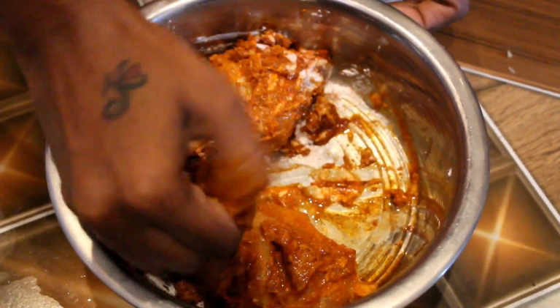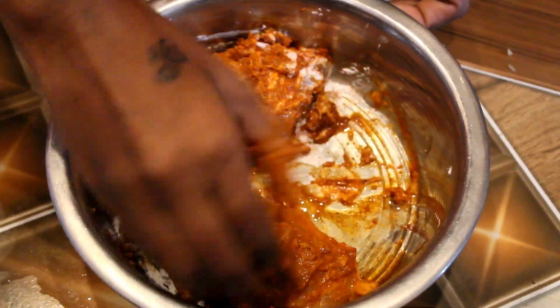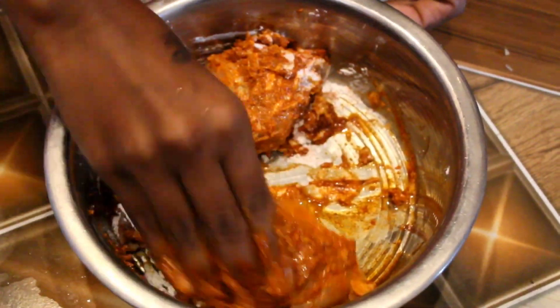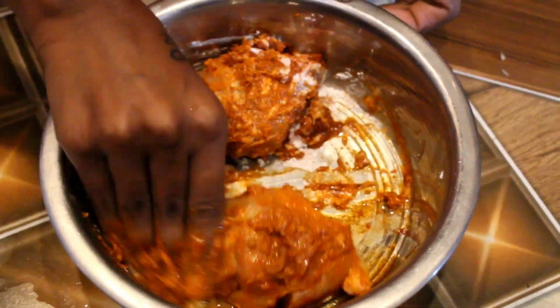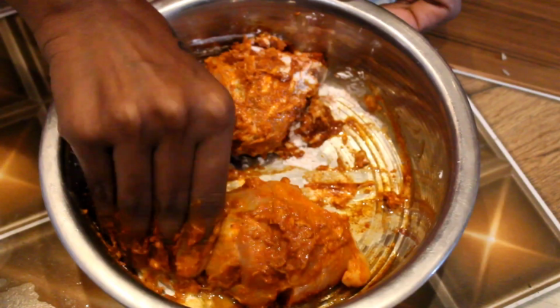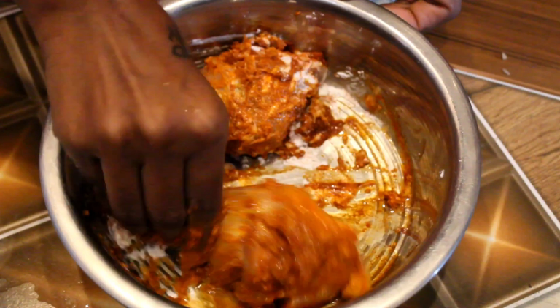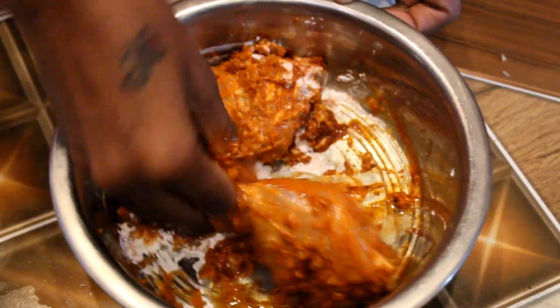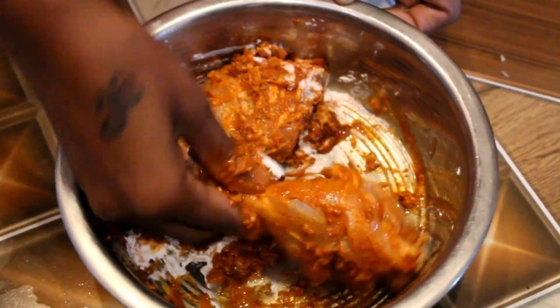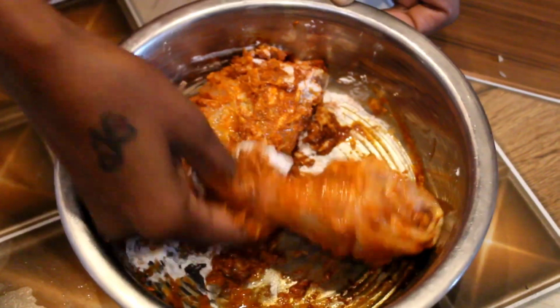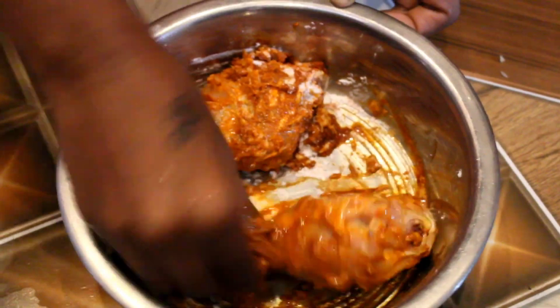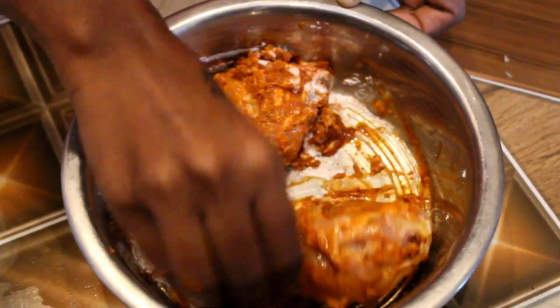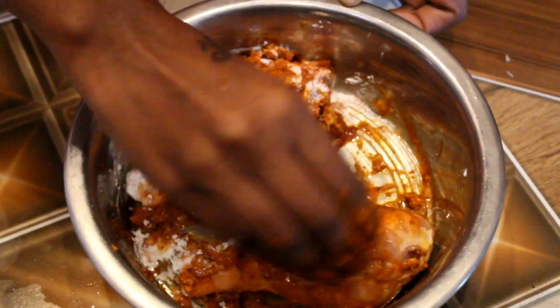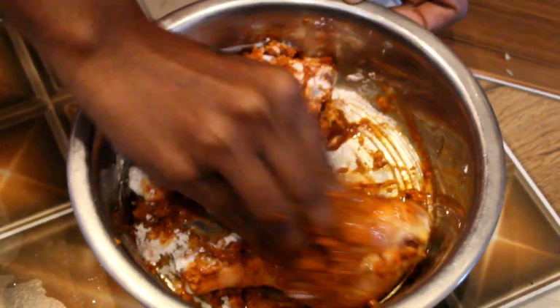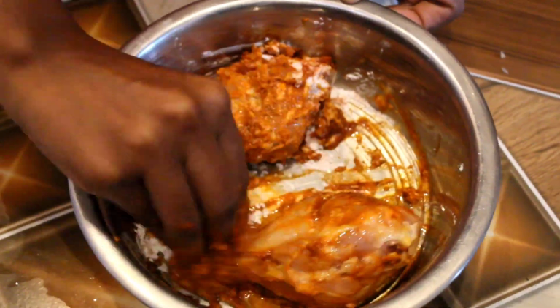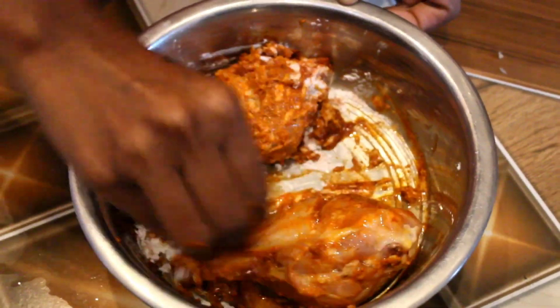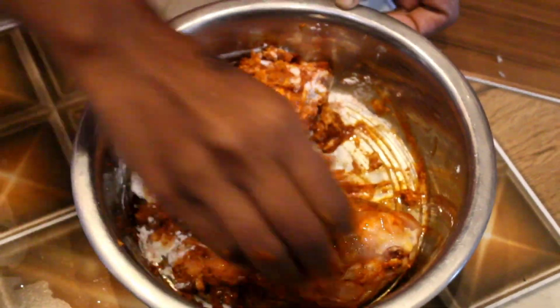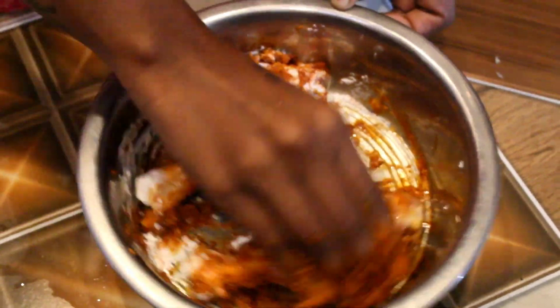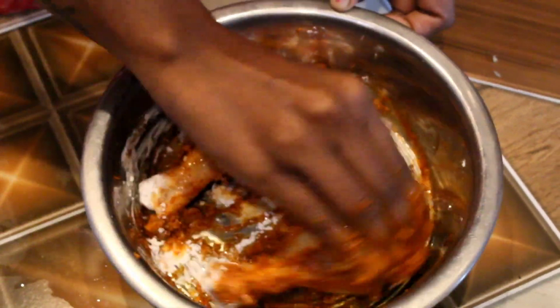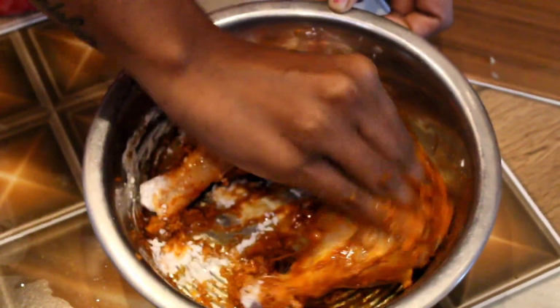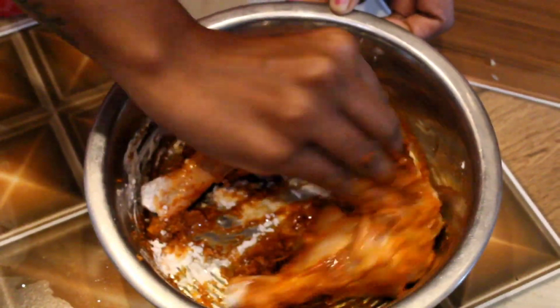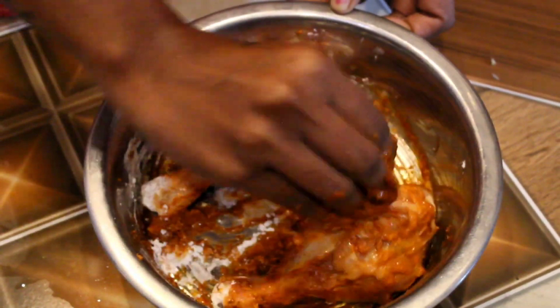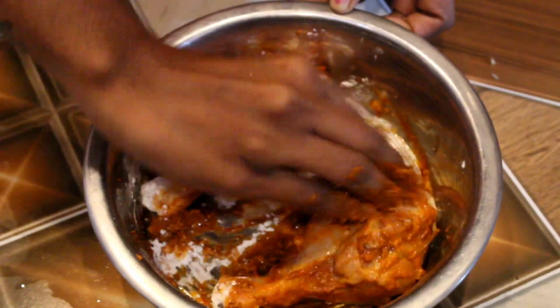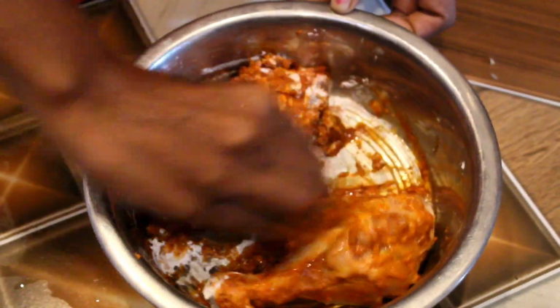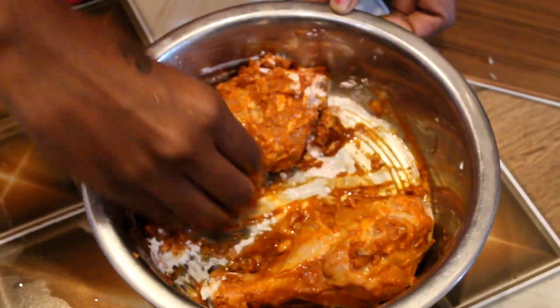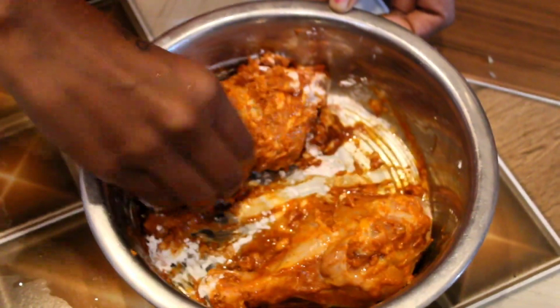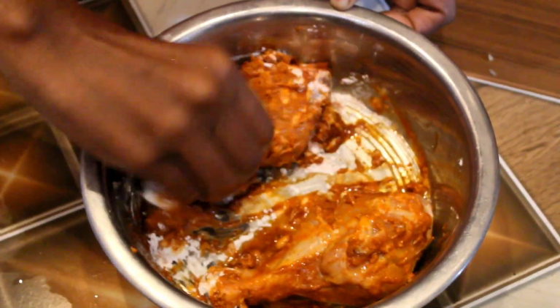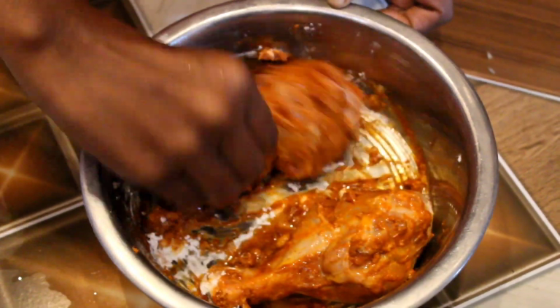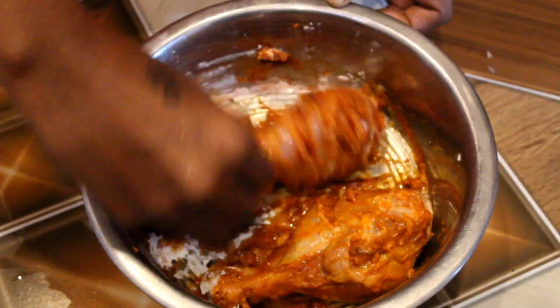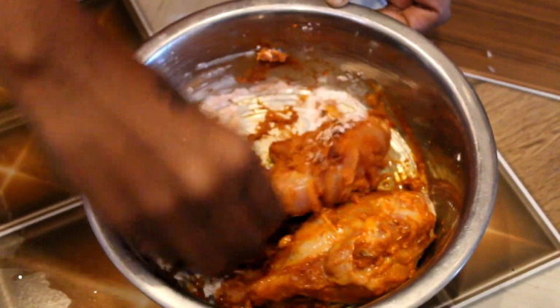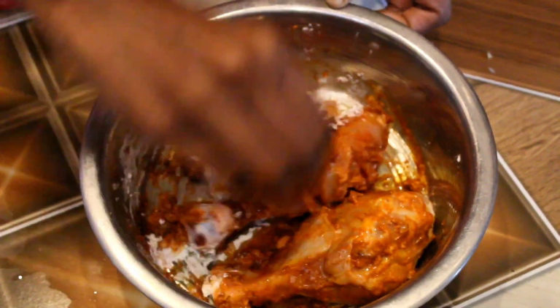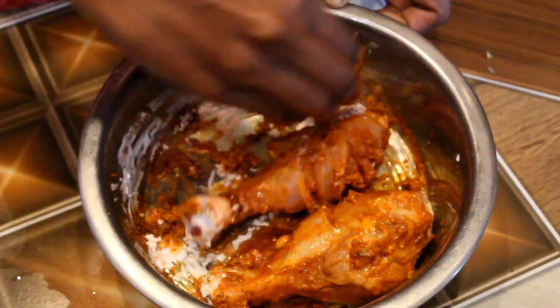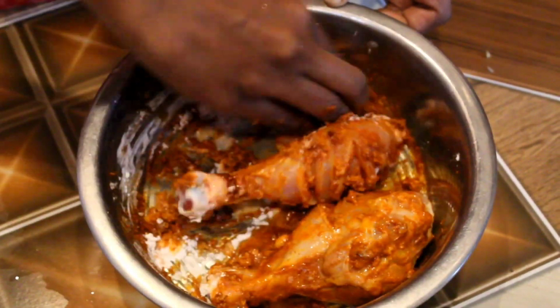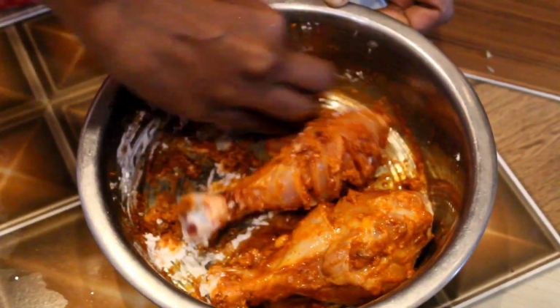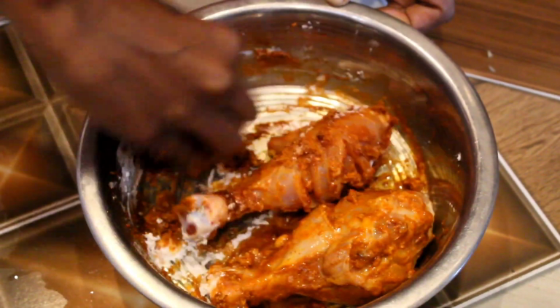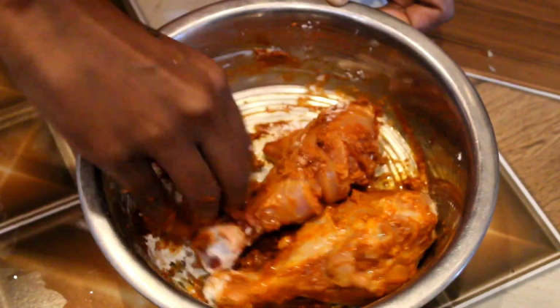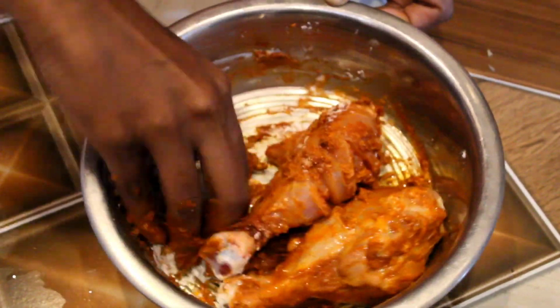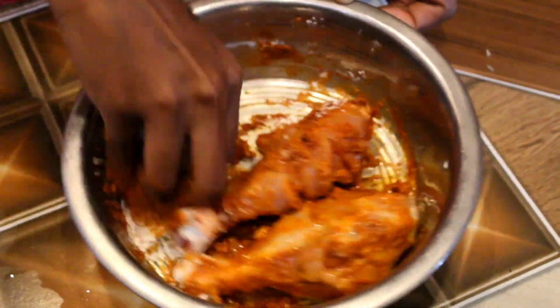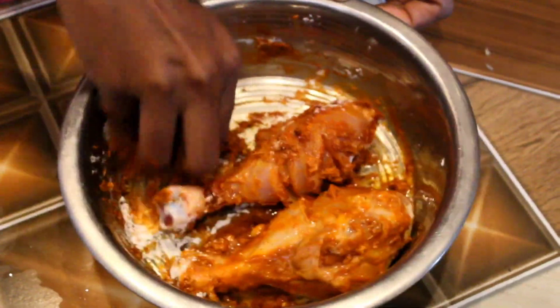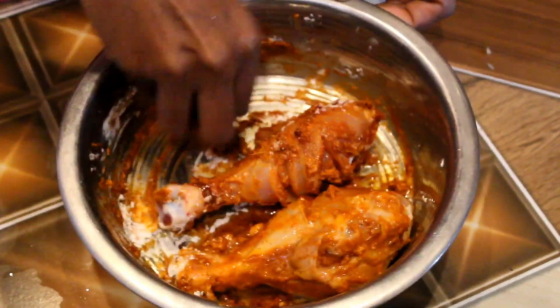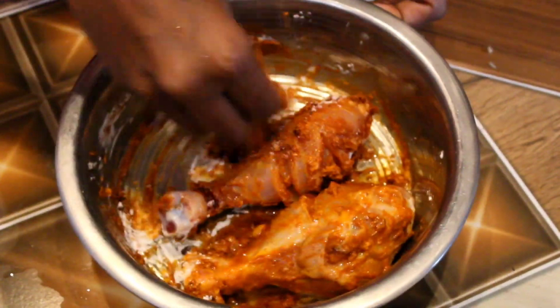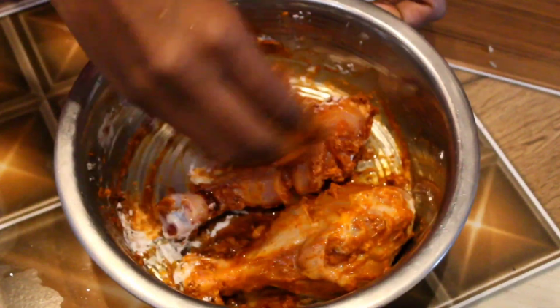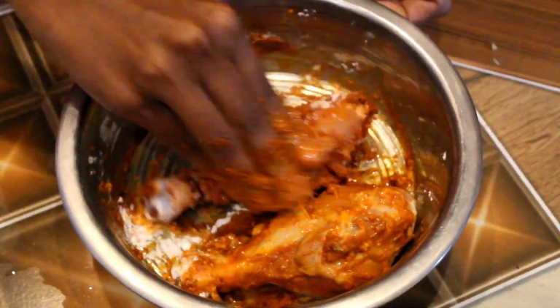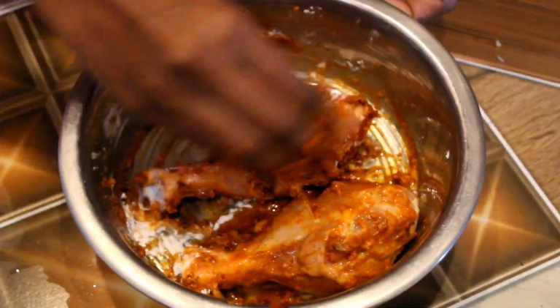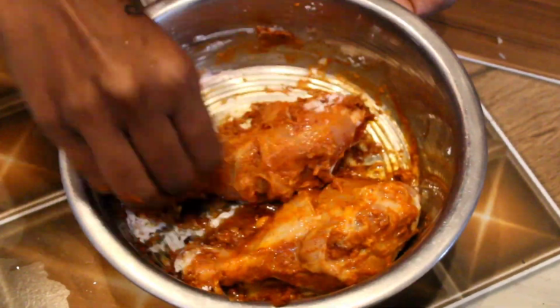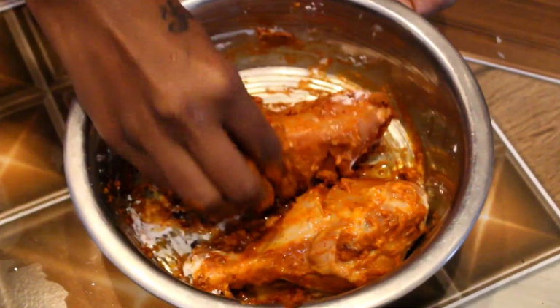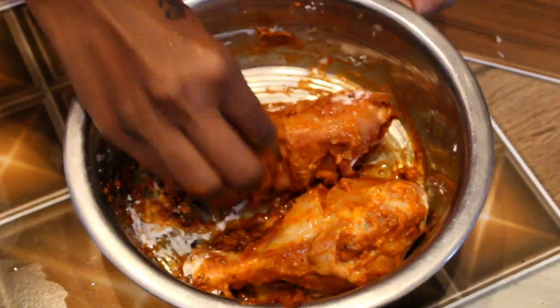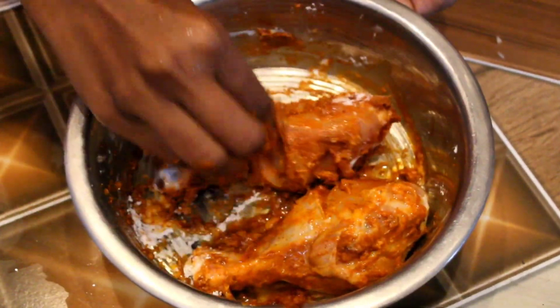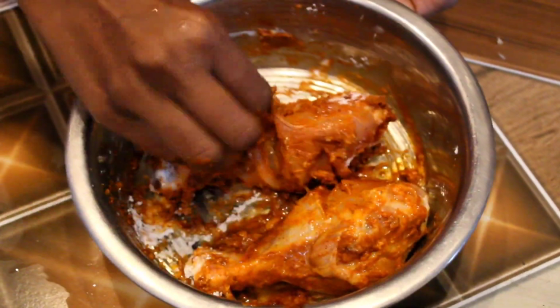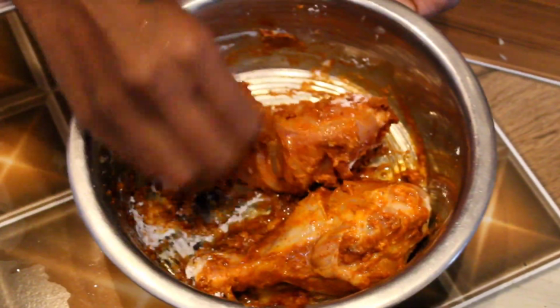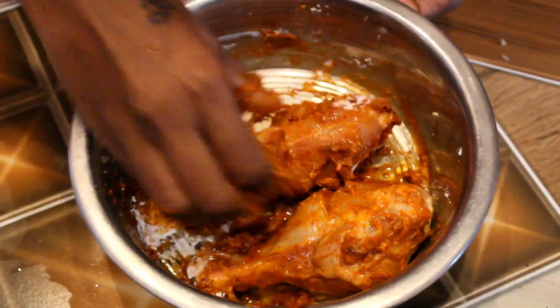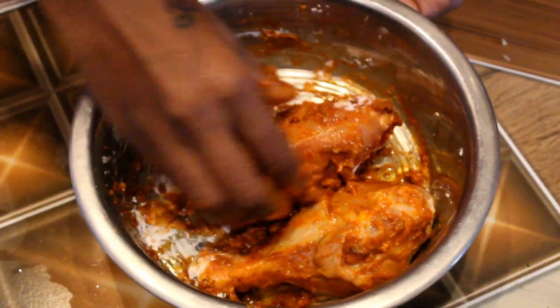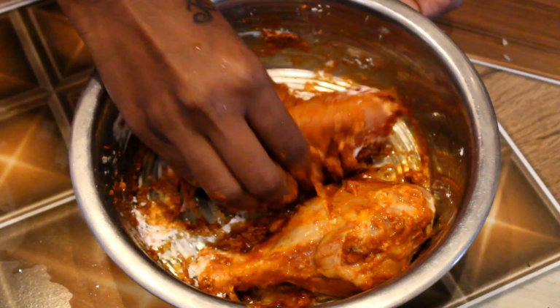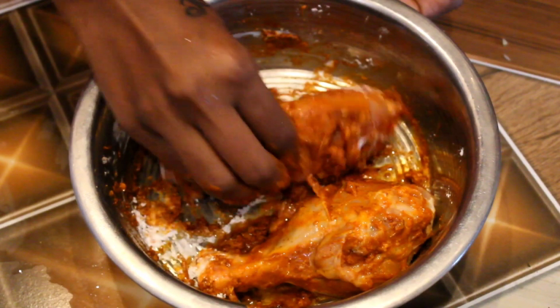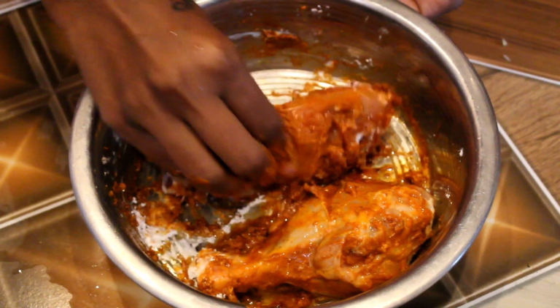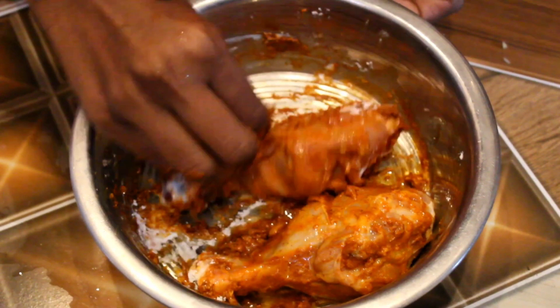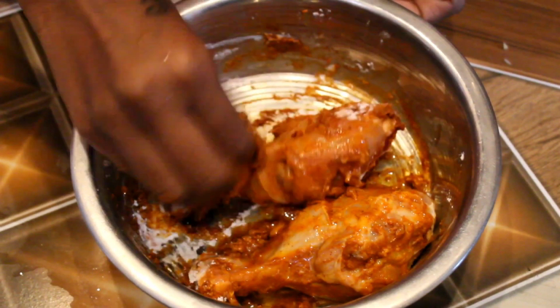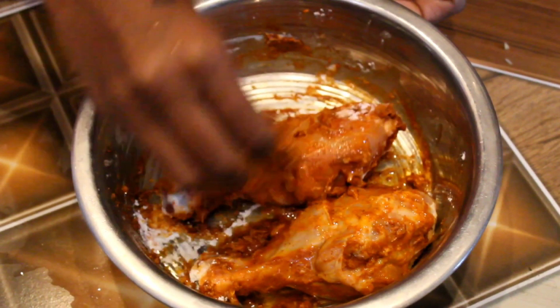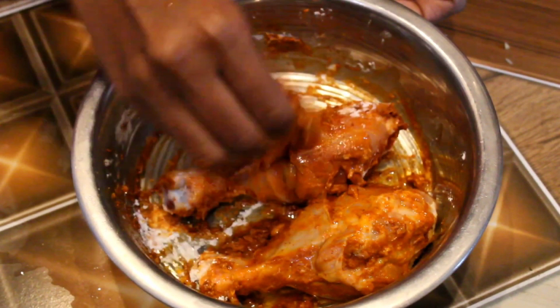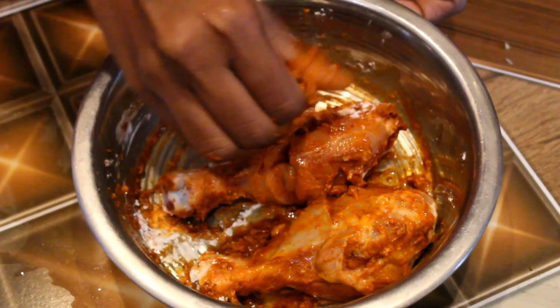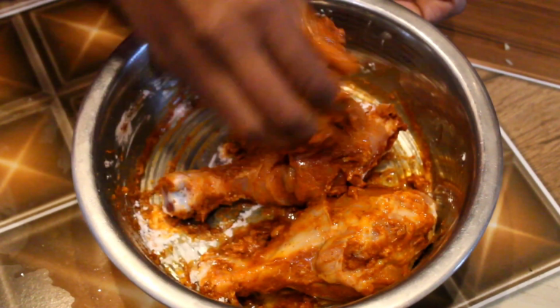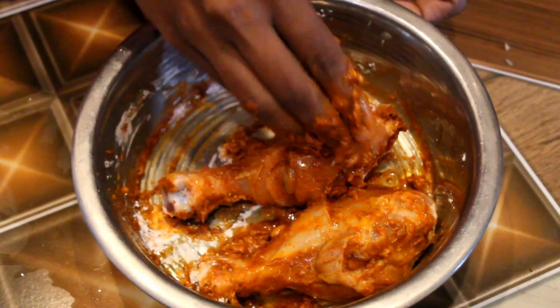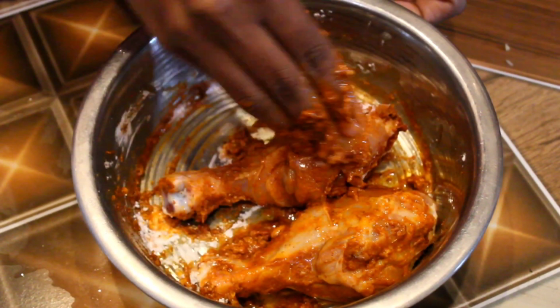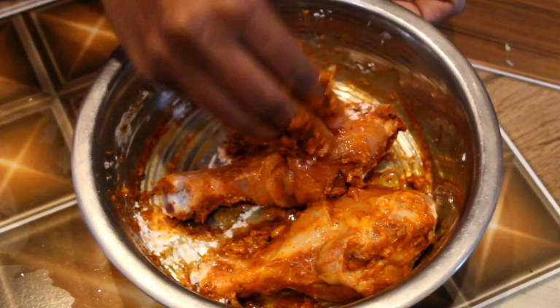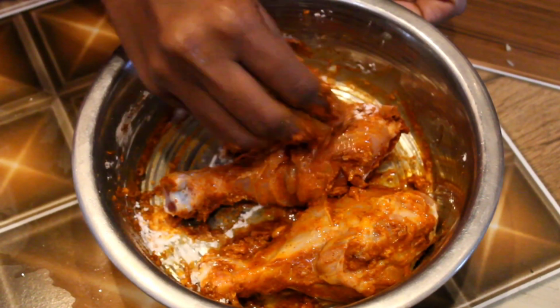The flavor of chicken is a good flavor. I am going to taste it and try it.